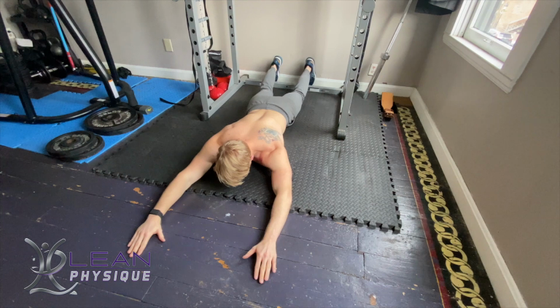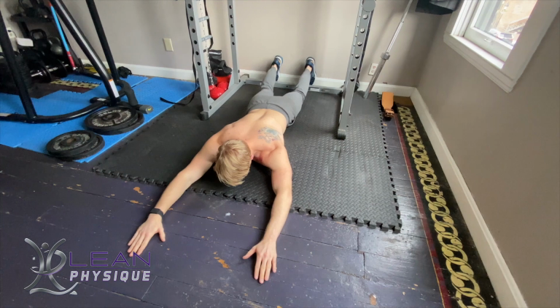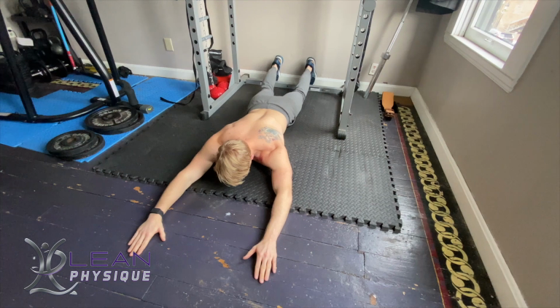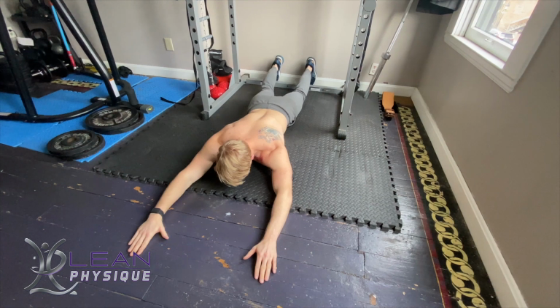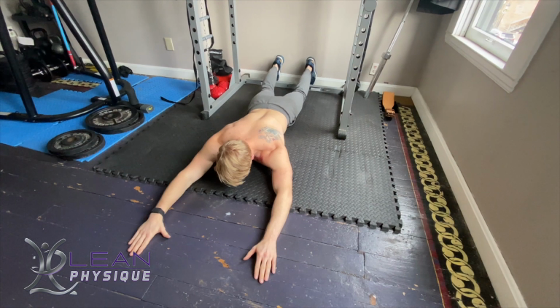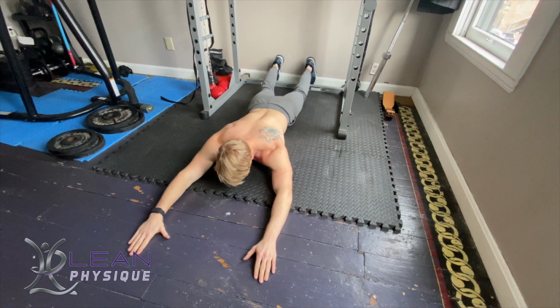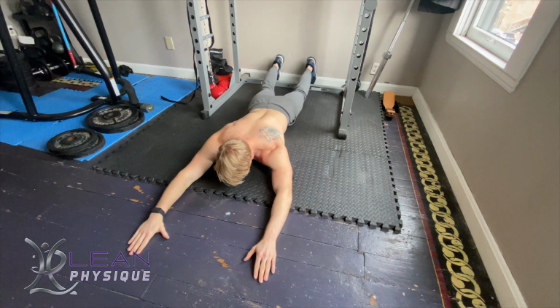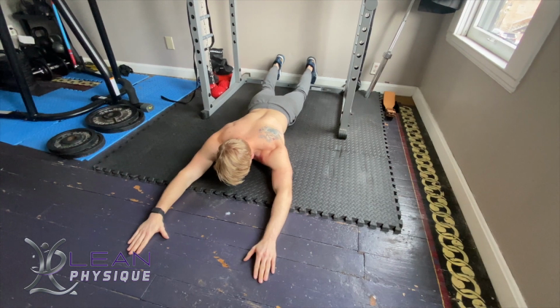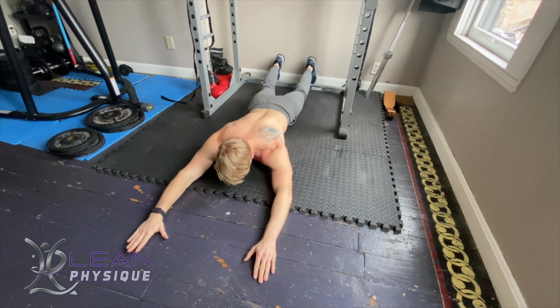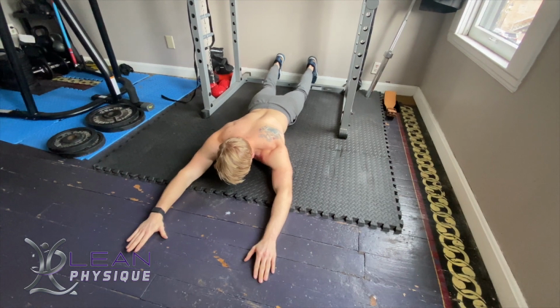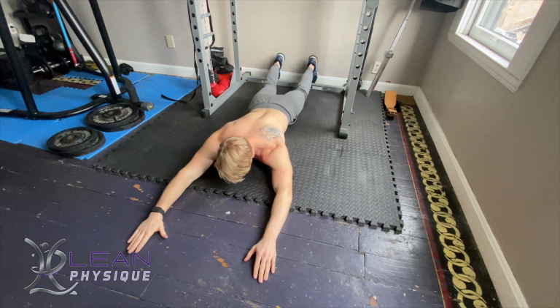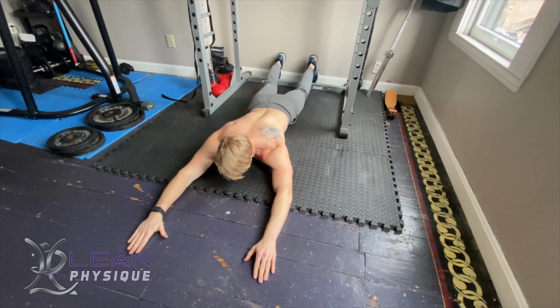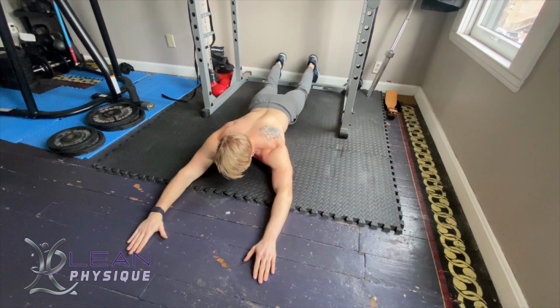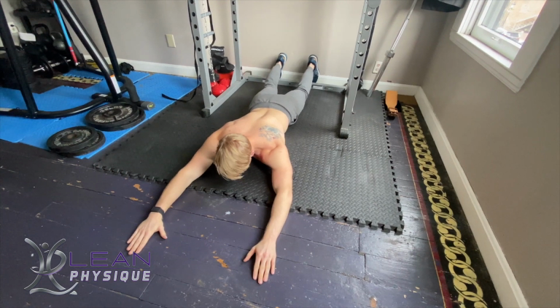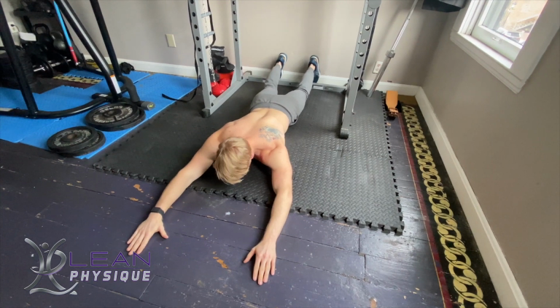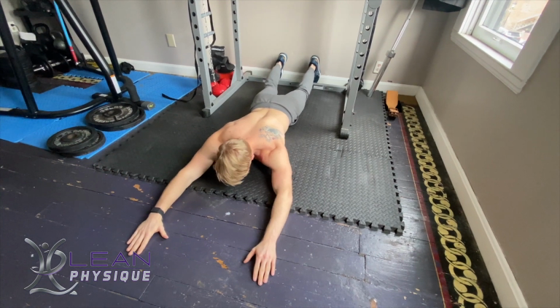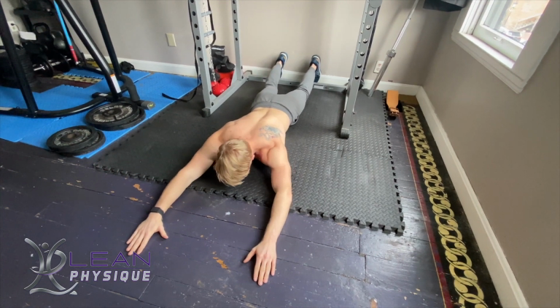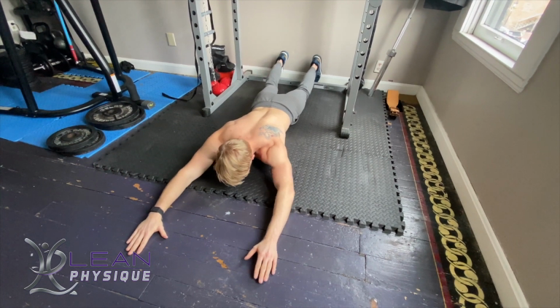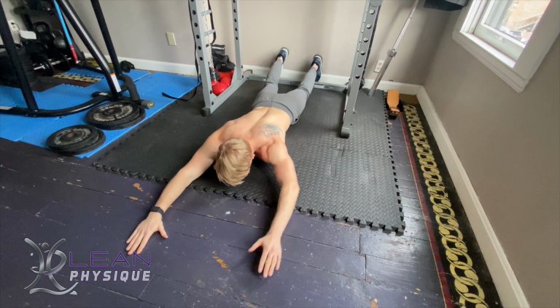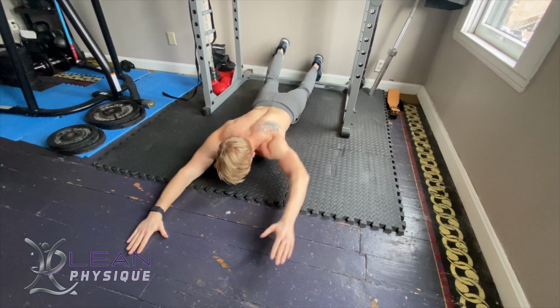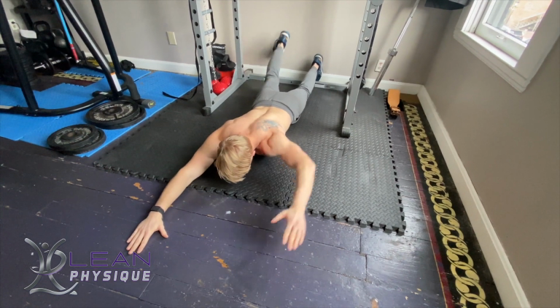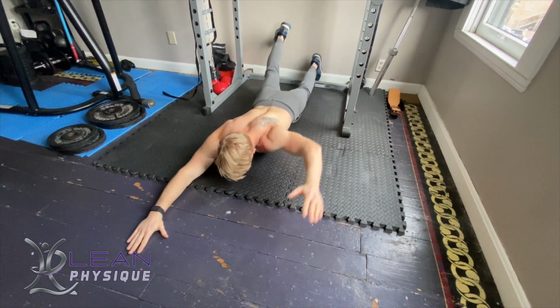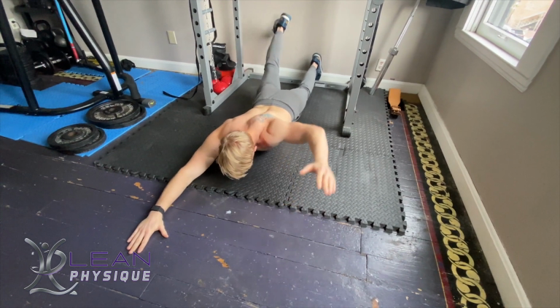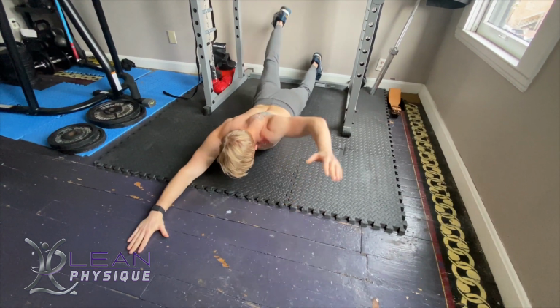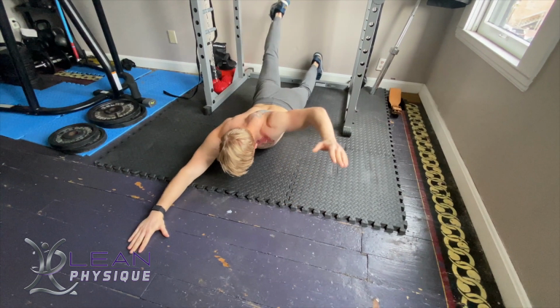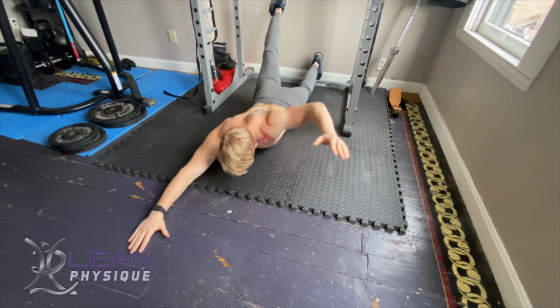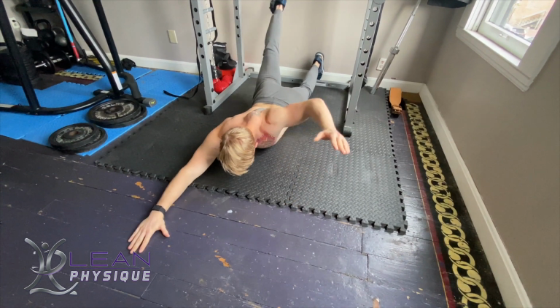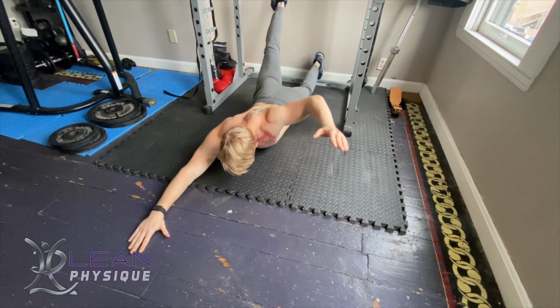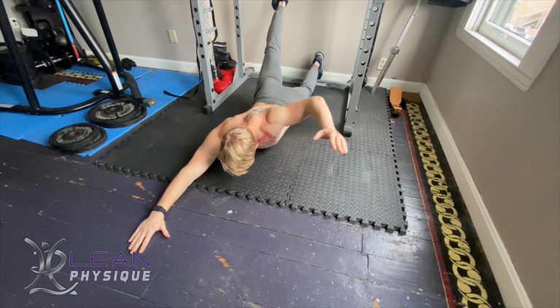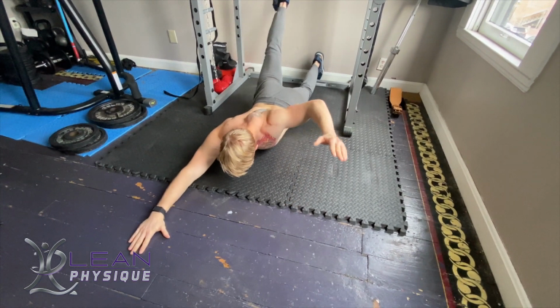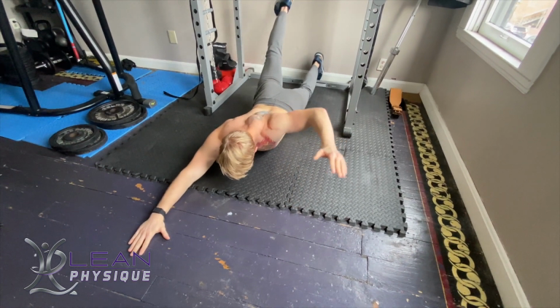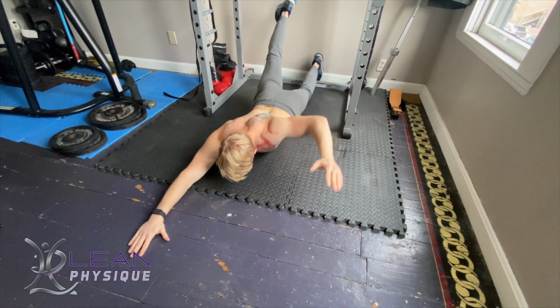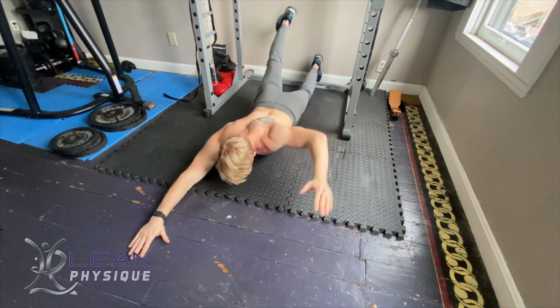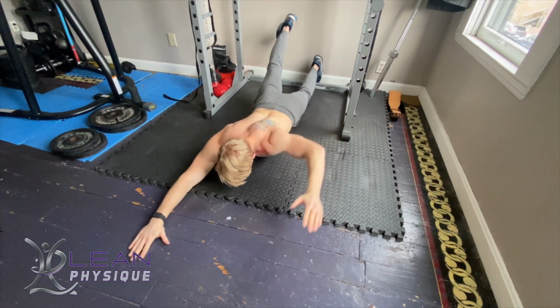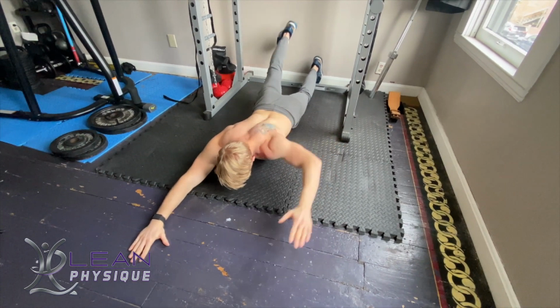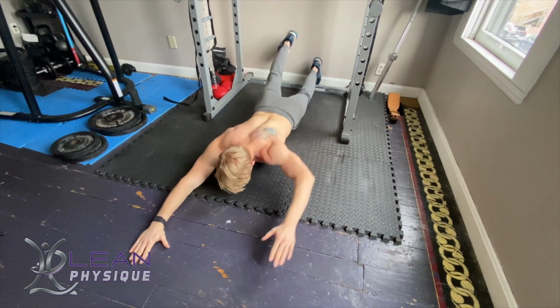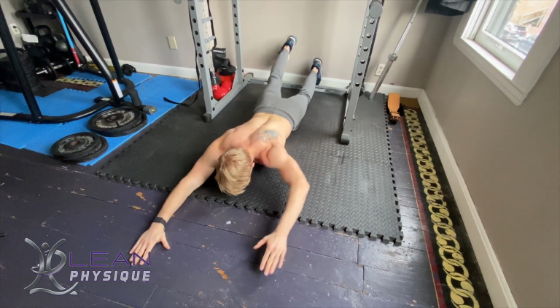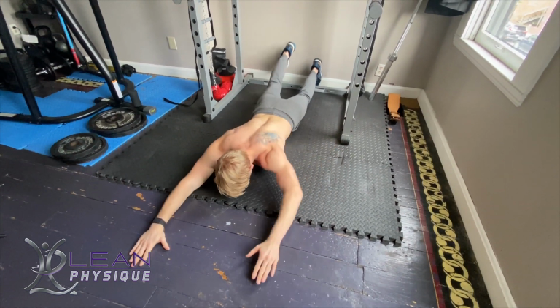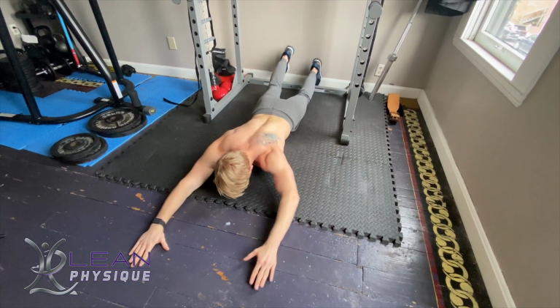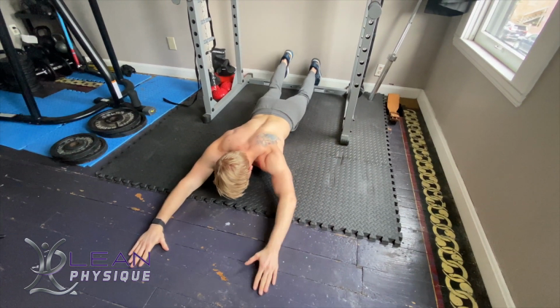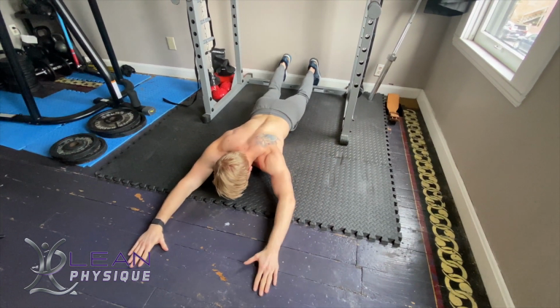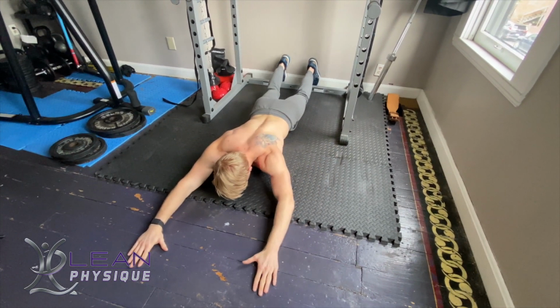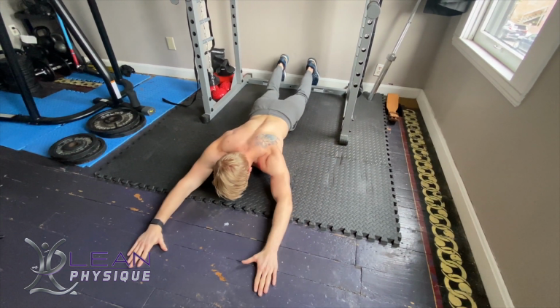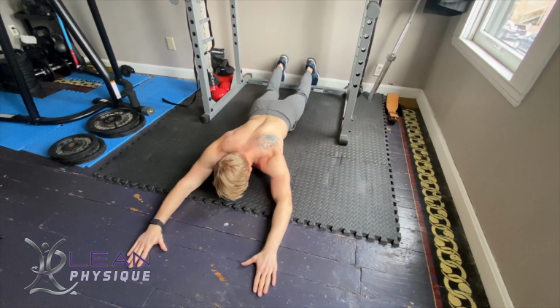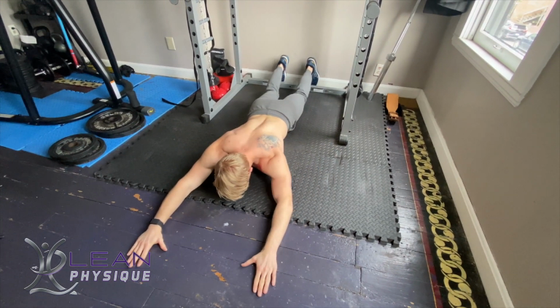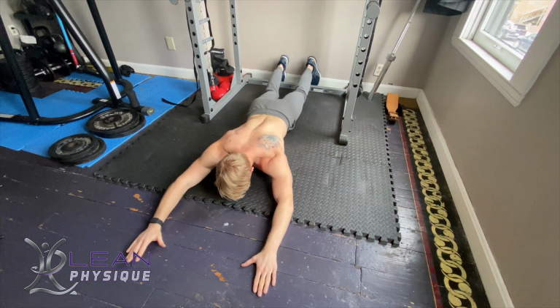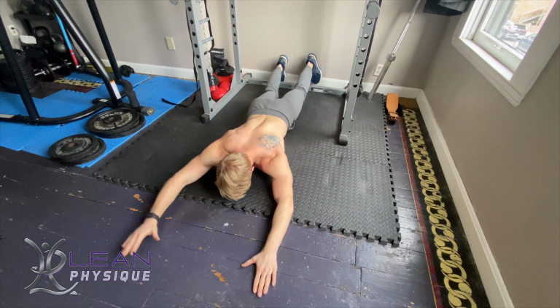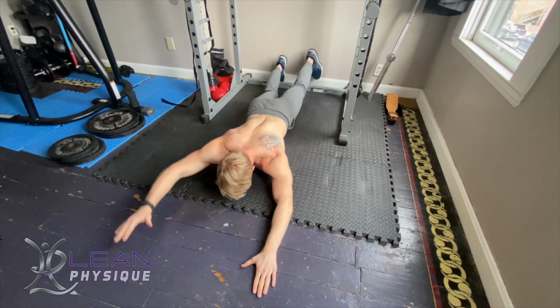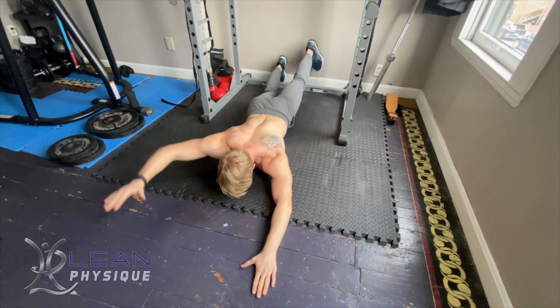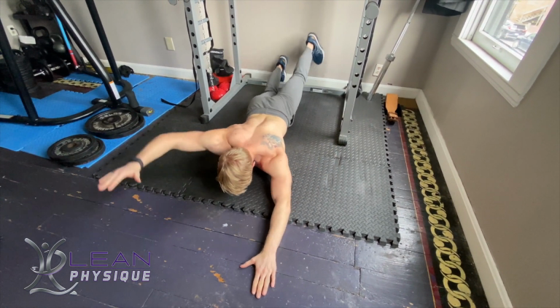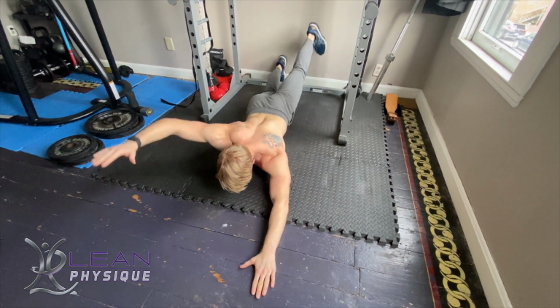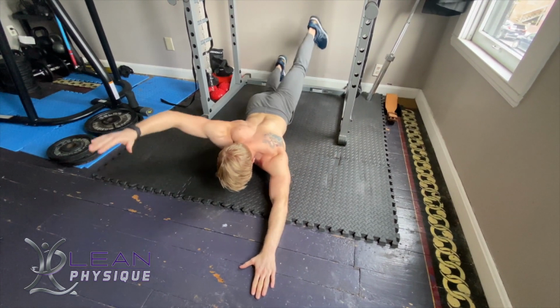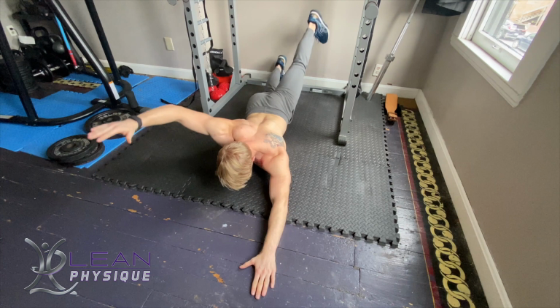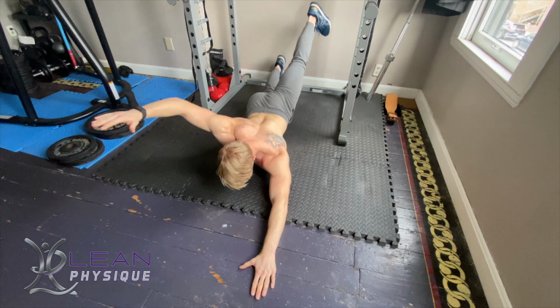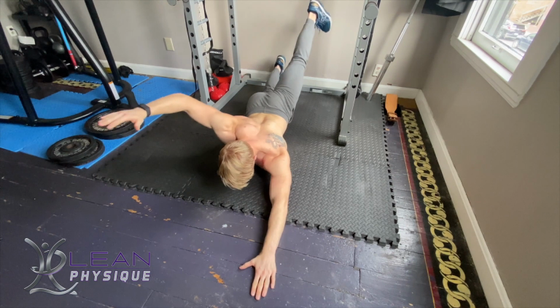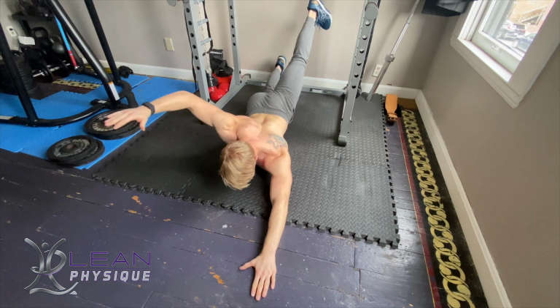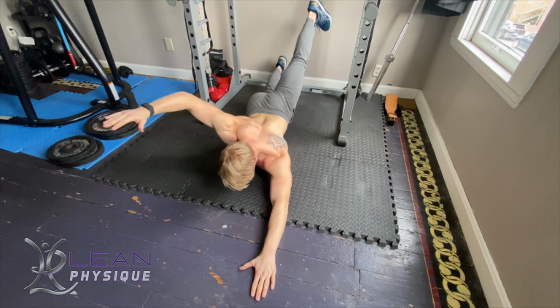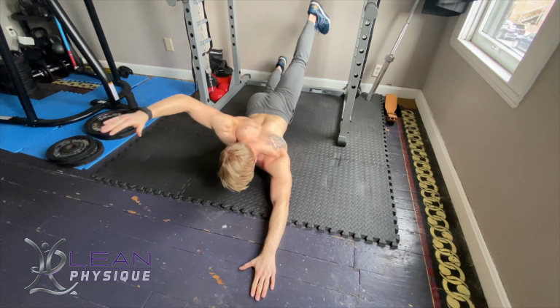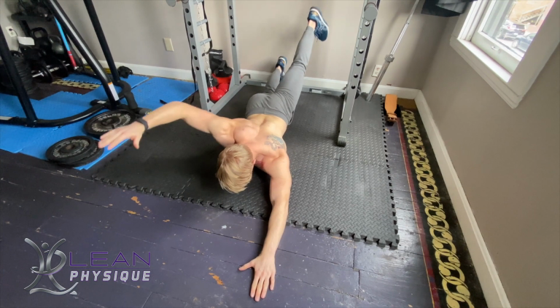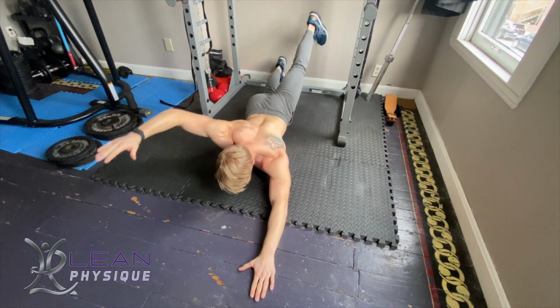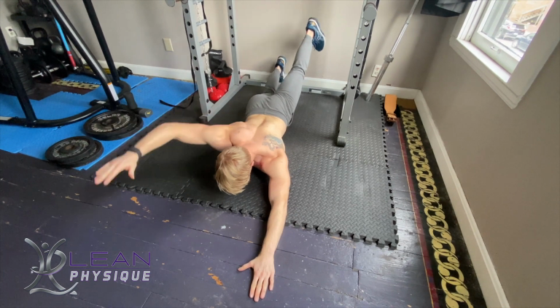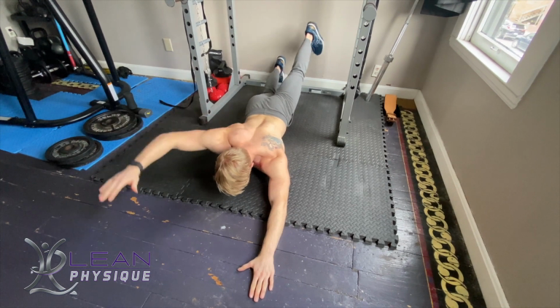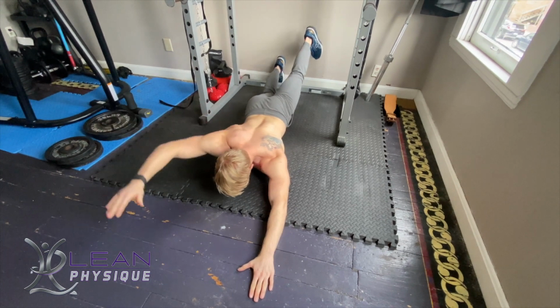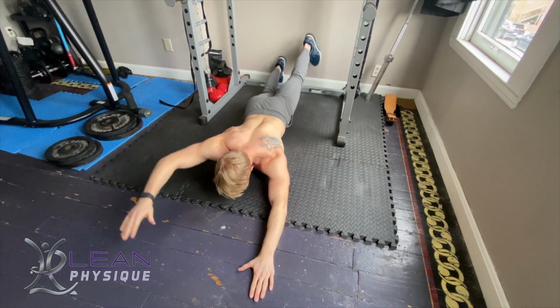Hello everyone, I'm John Kleinhentz with leanfazite.com. Today we're going to be looking at the core exercise of alternating swimmers.